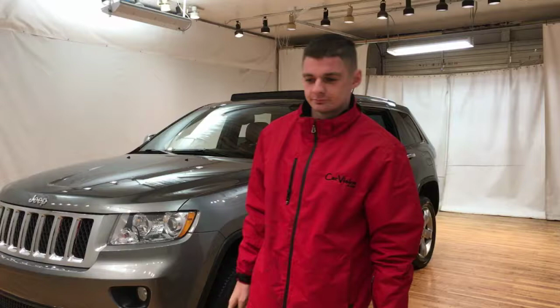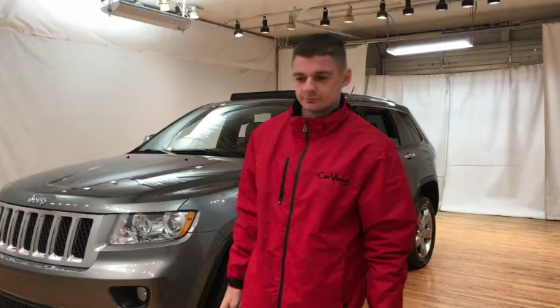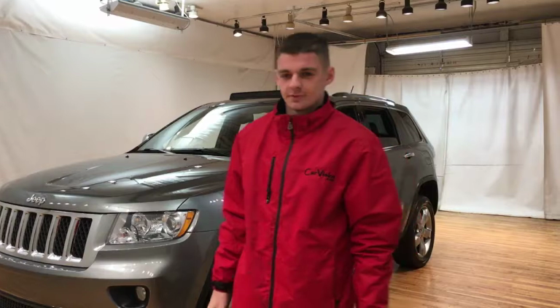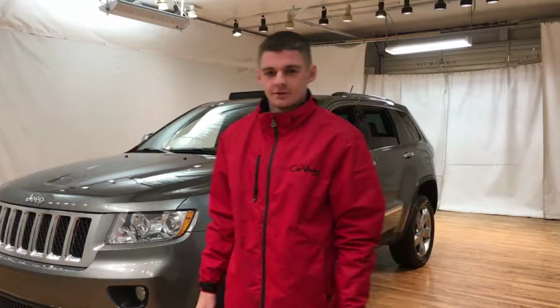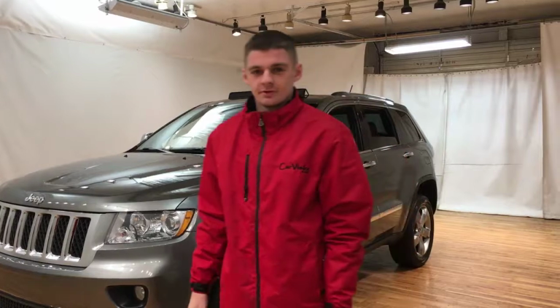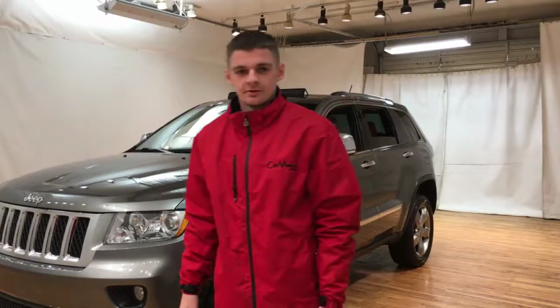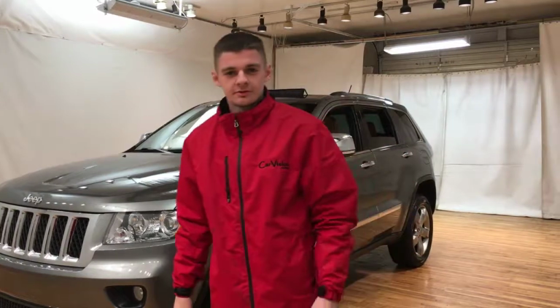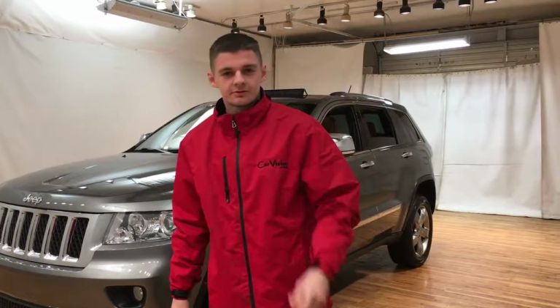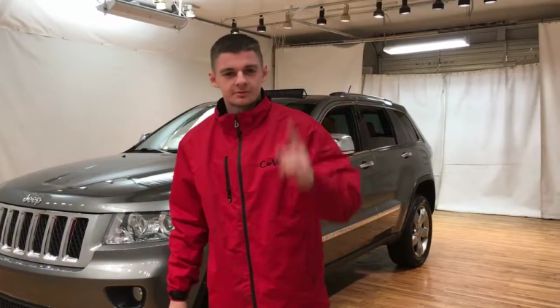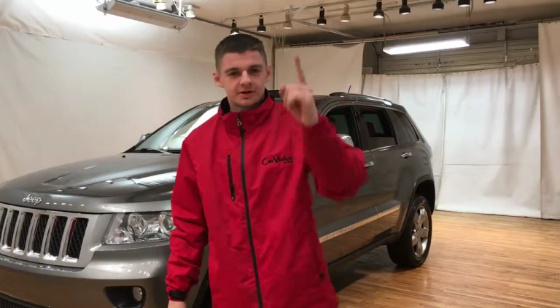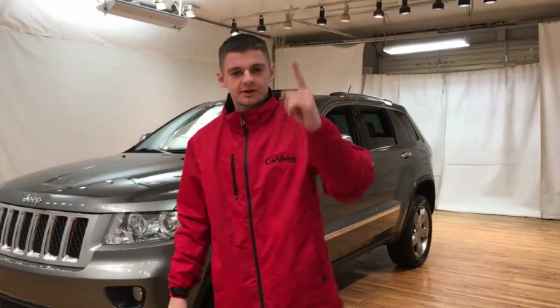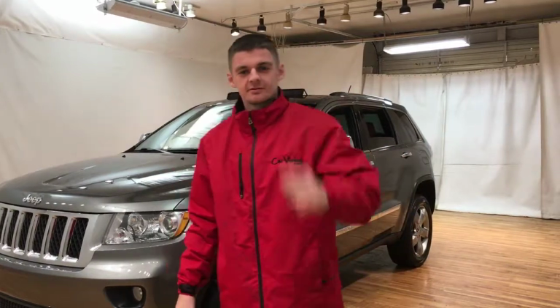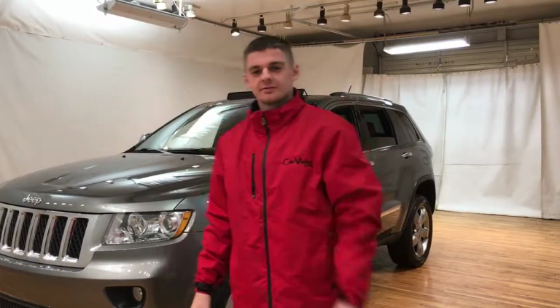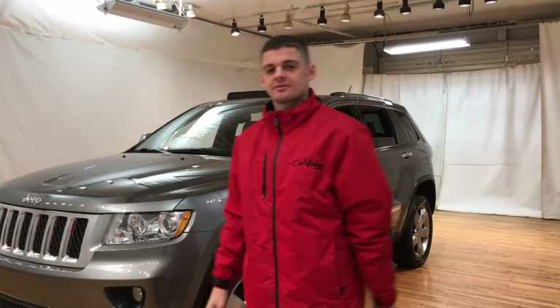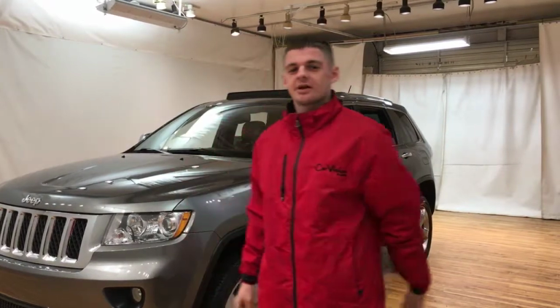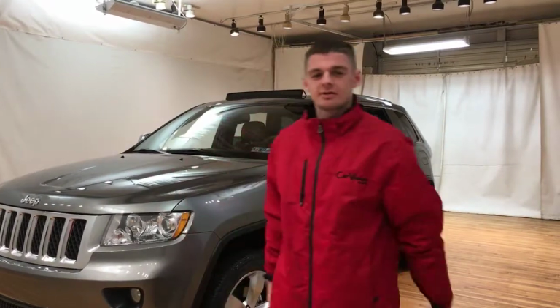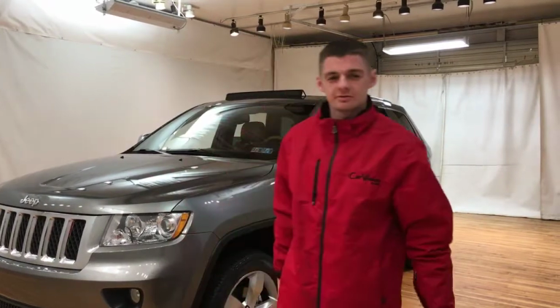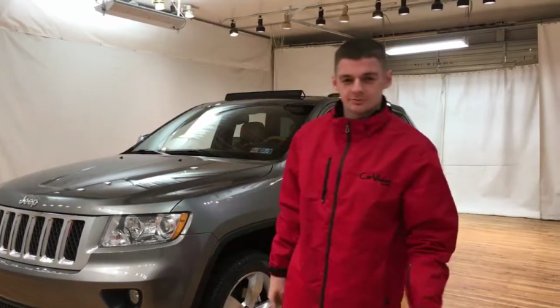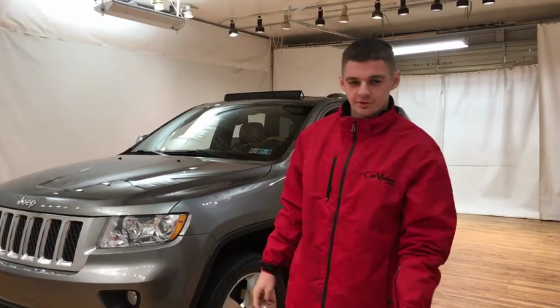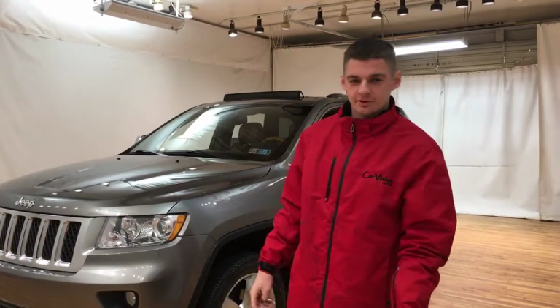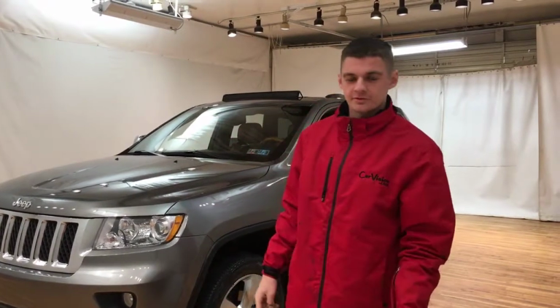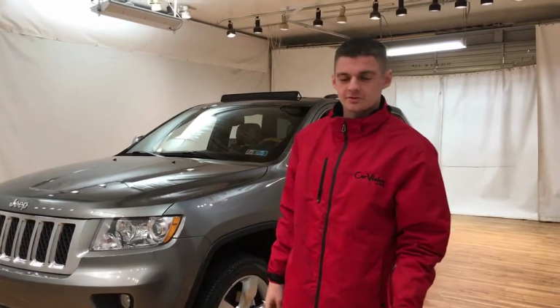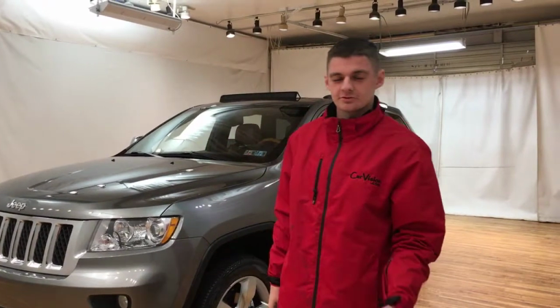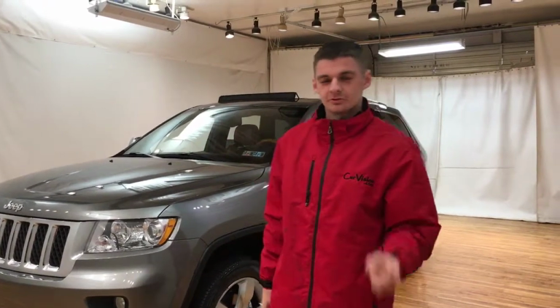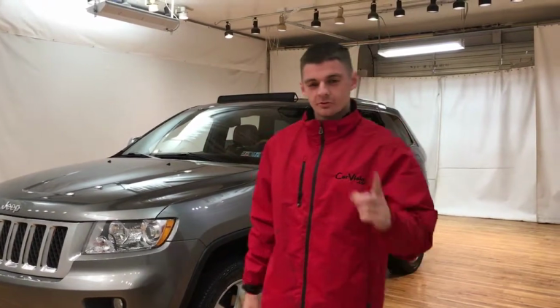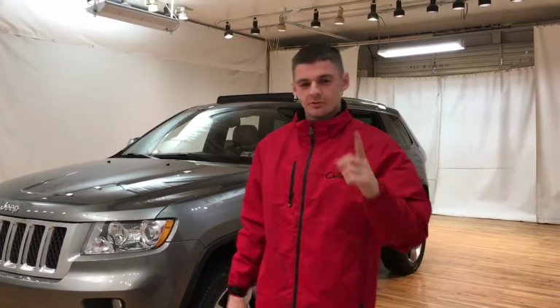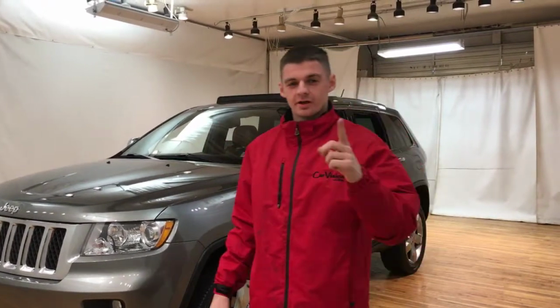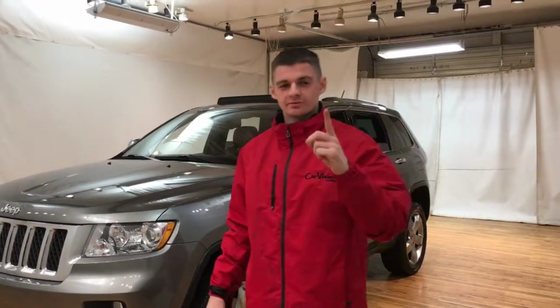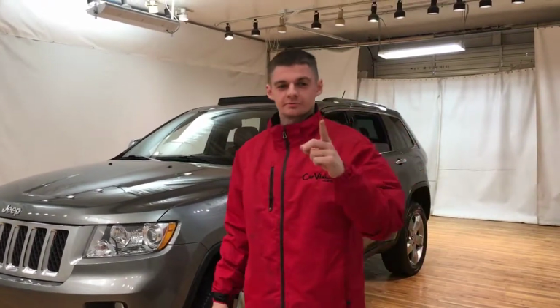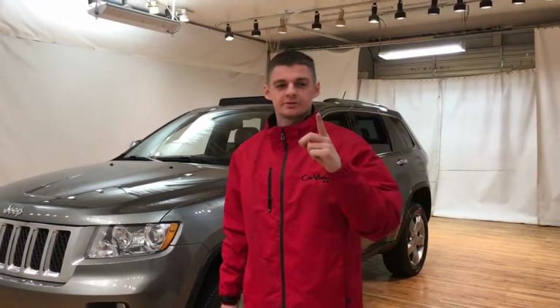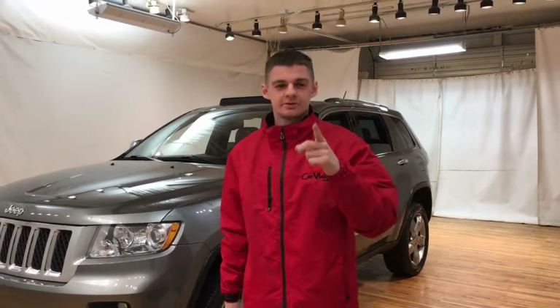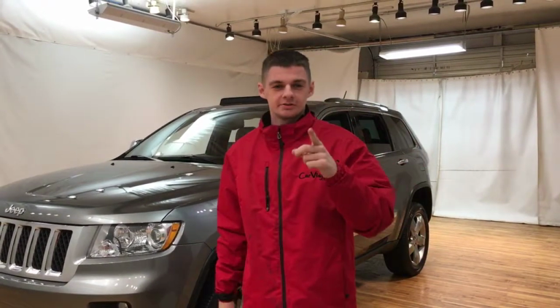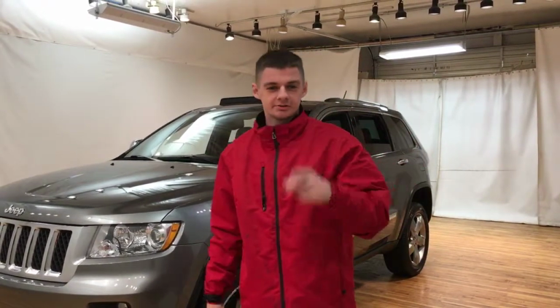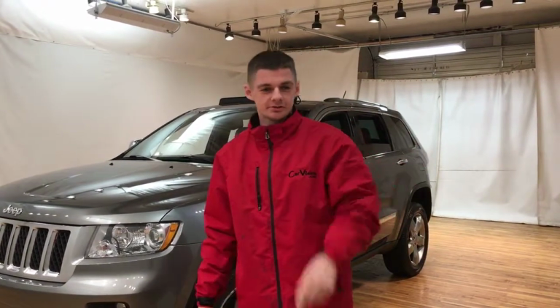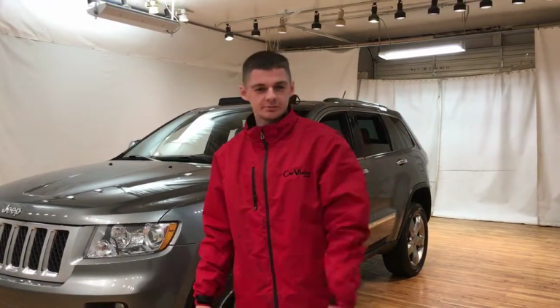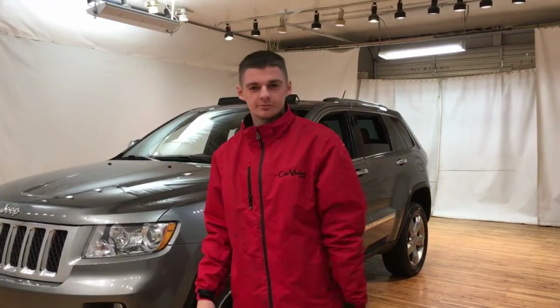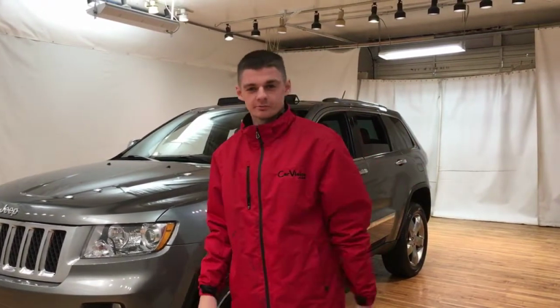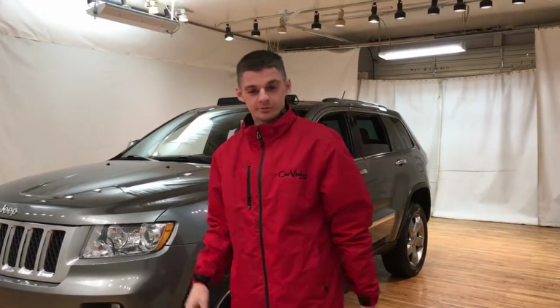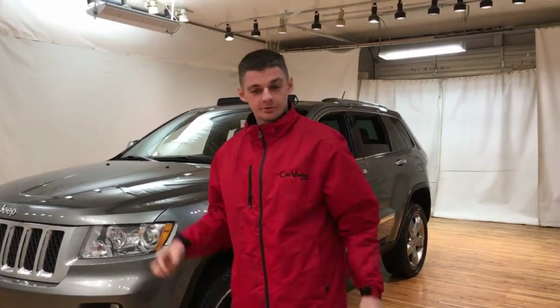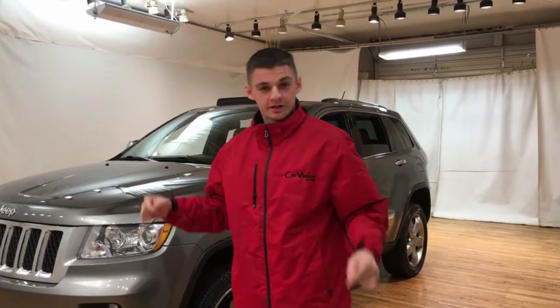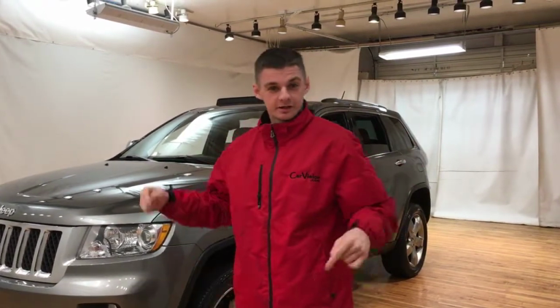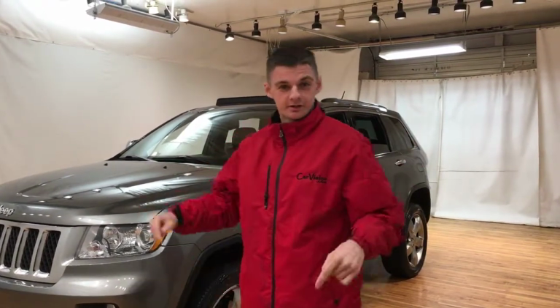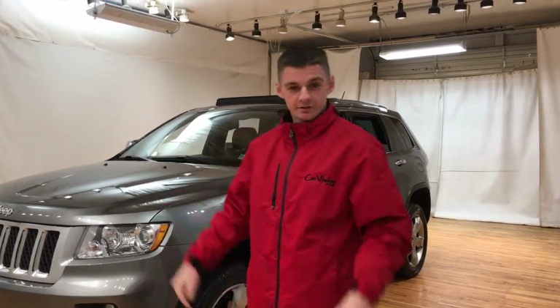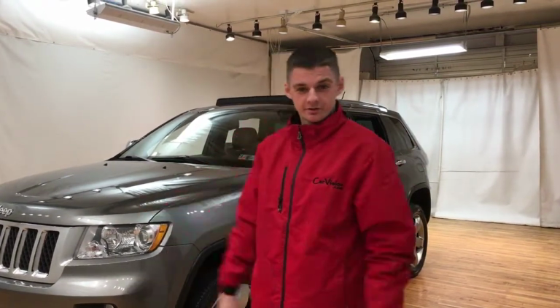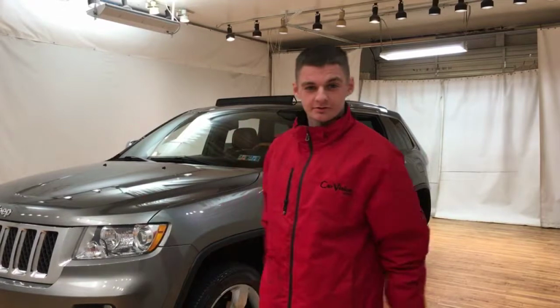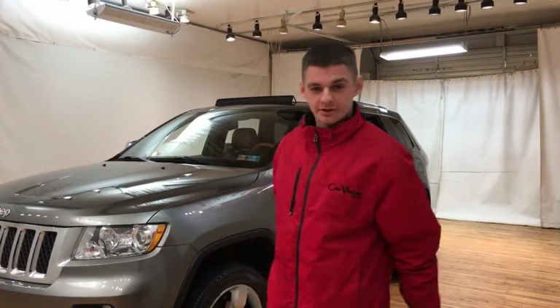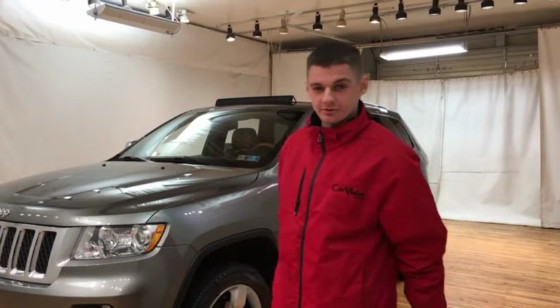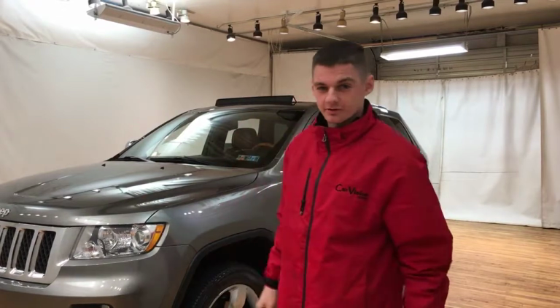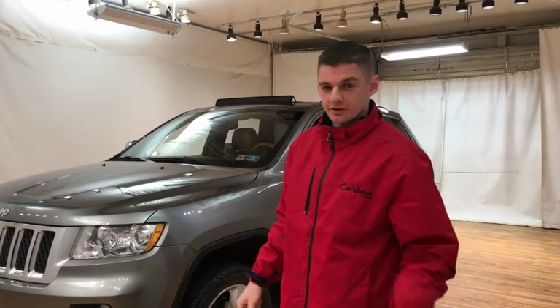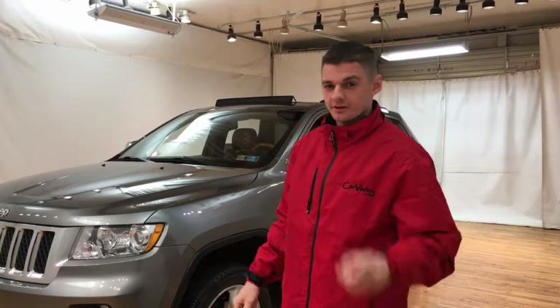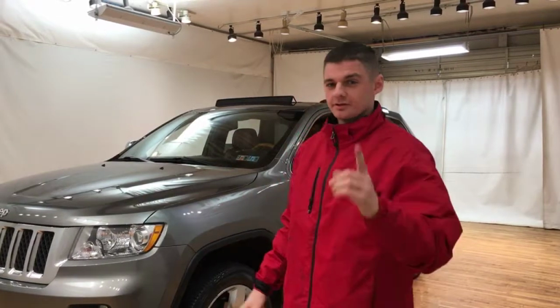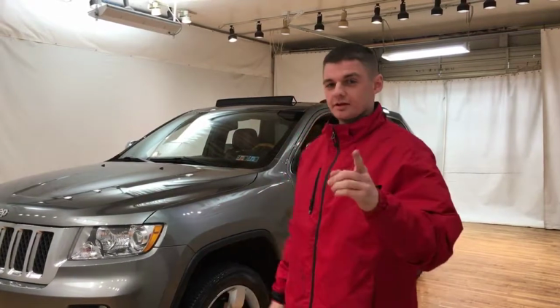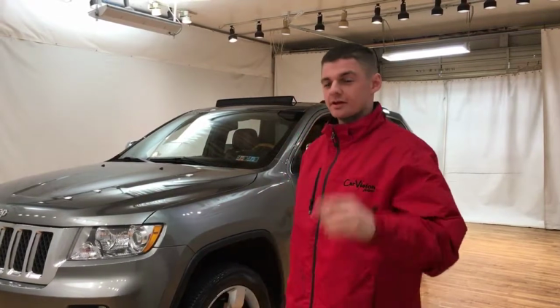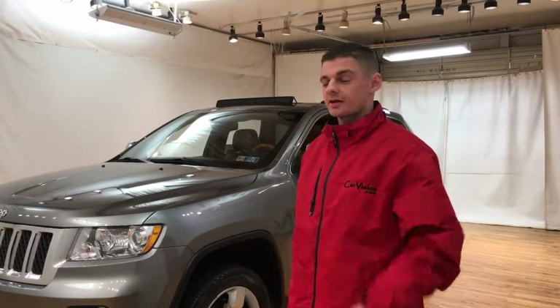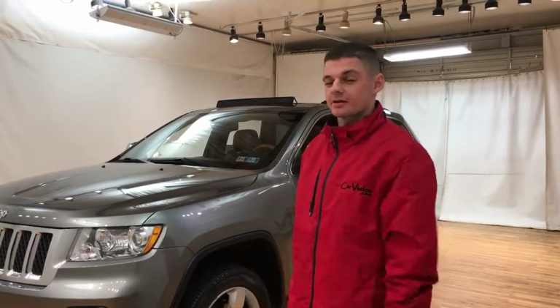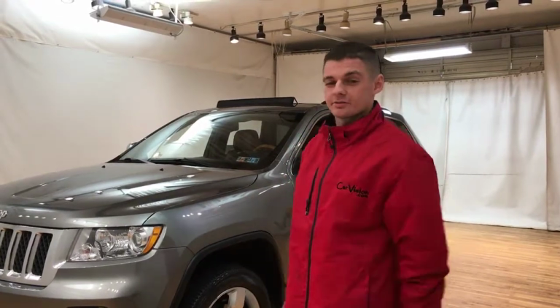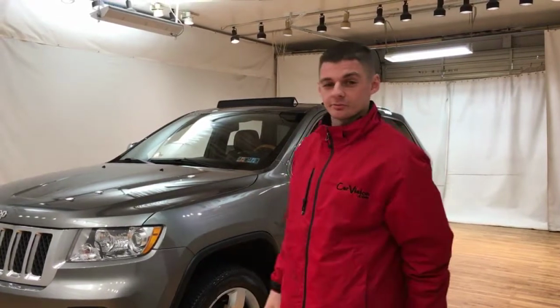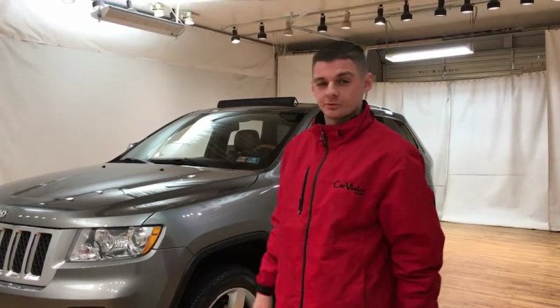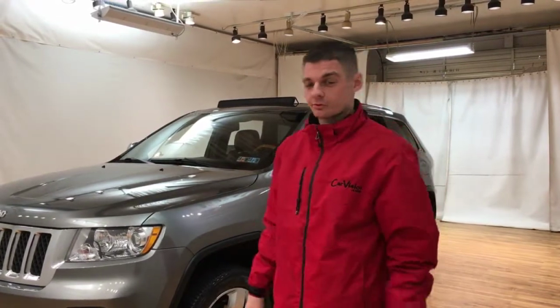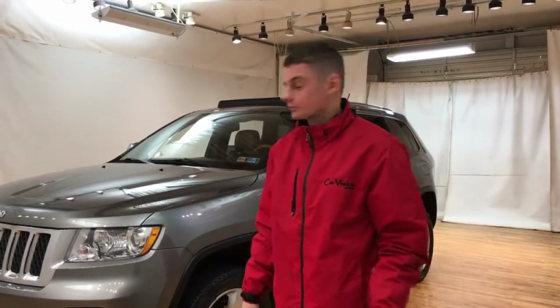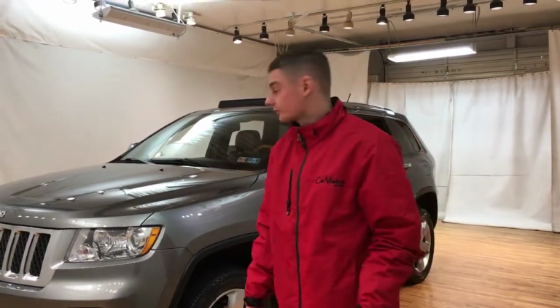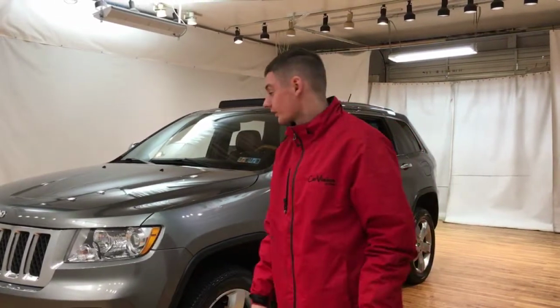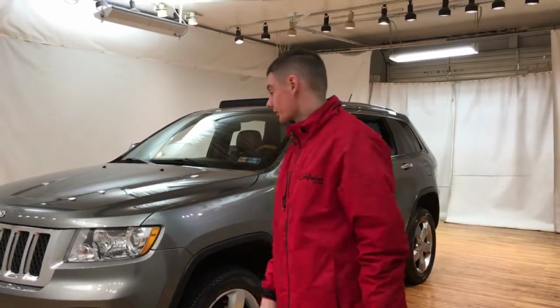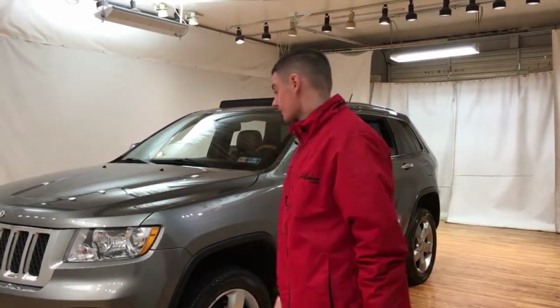What's up guys, it's Tyler from CarVision, your local Haskery dealership. We're located in Narstown.